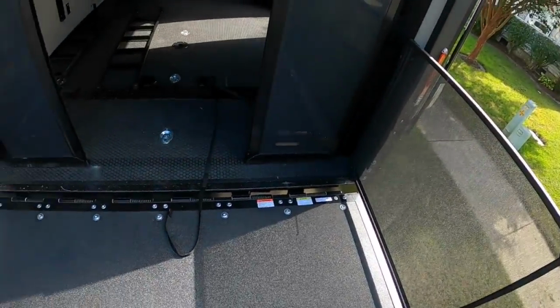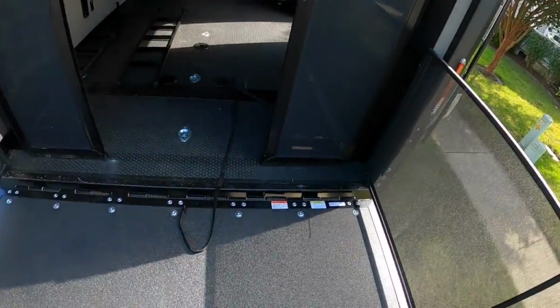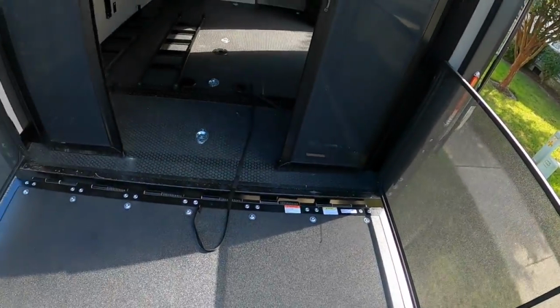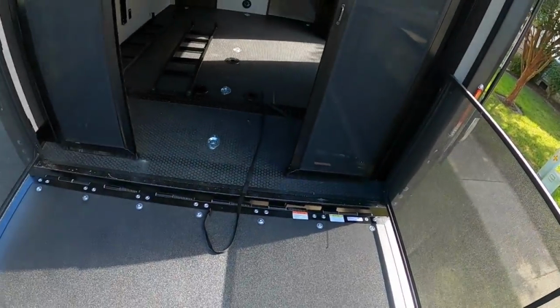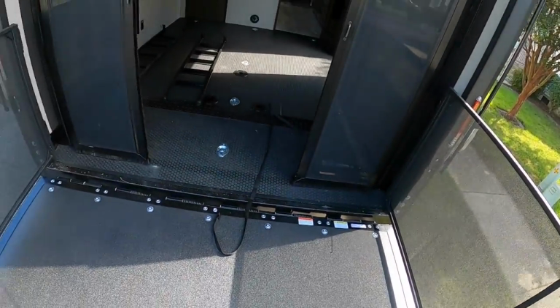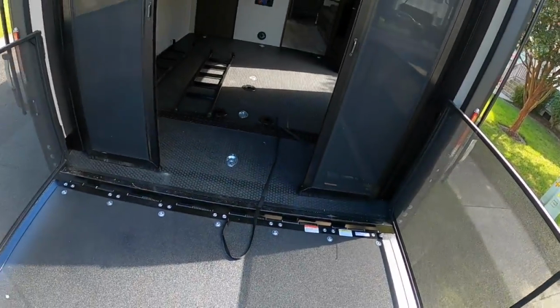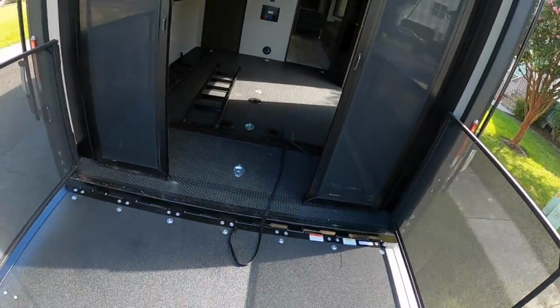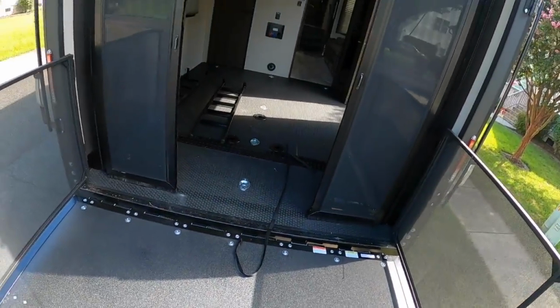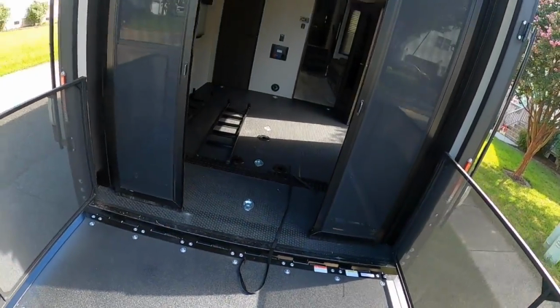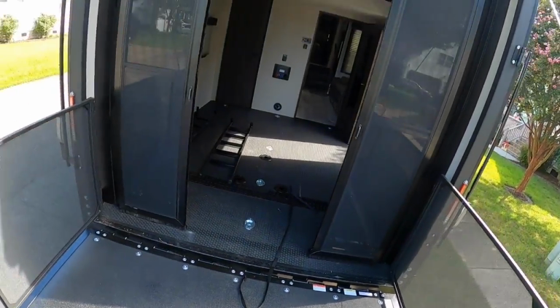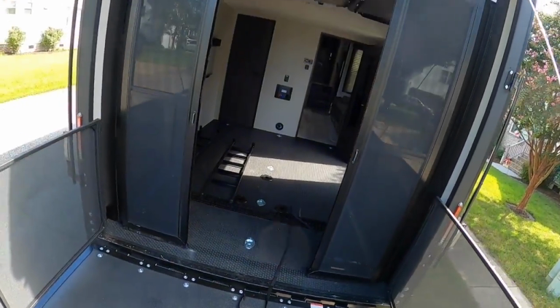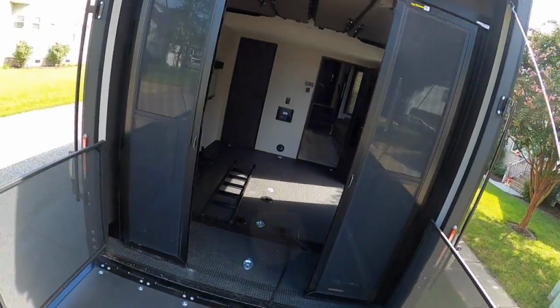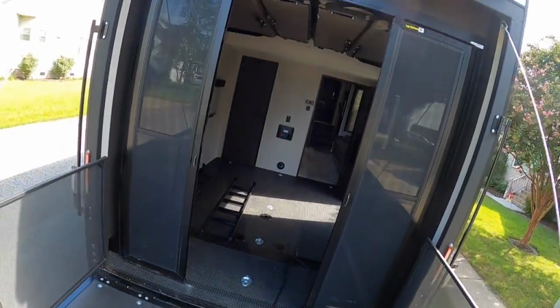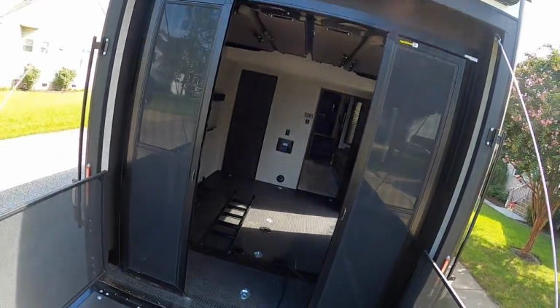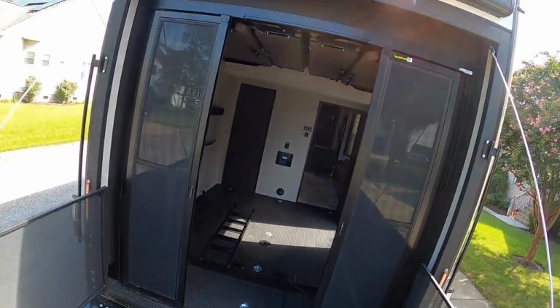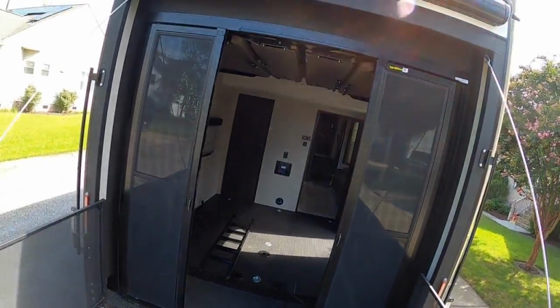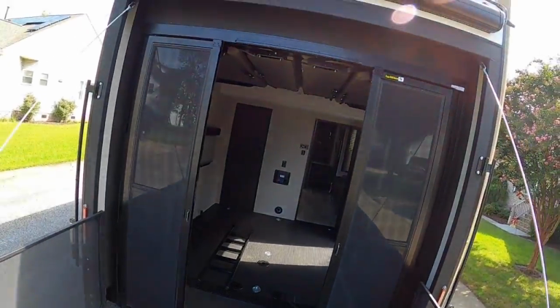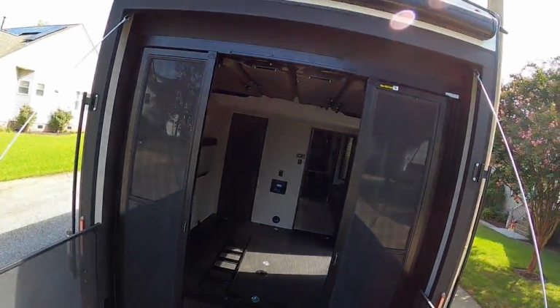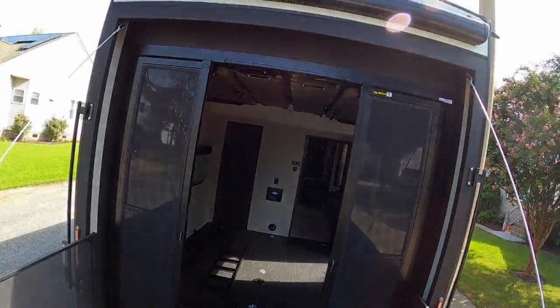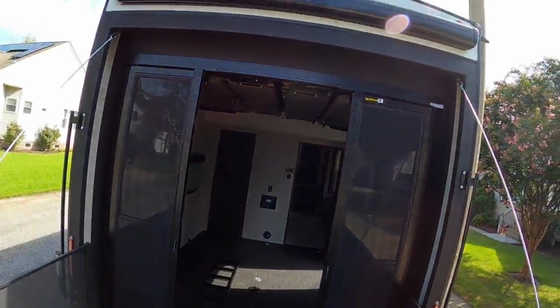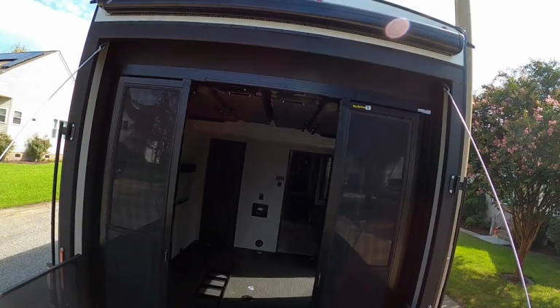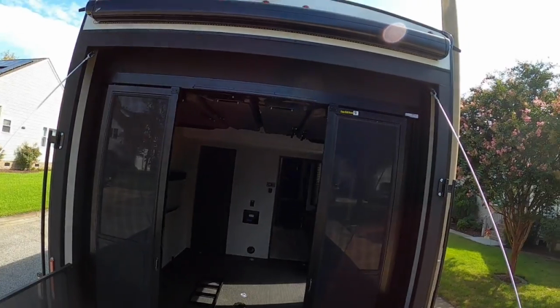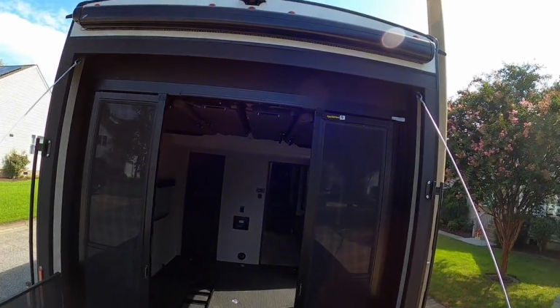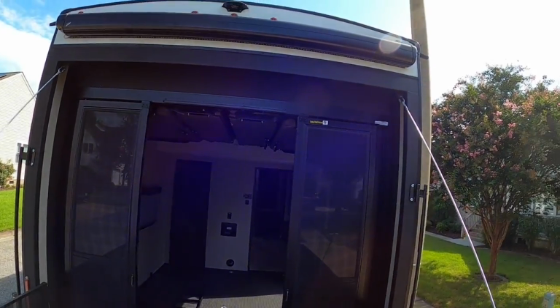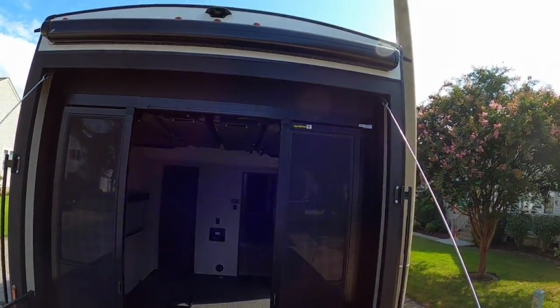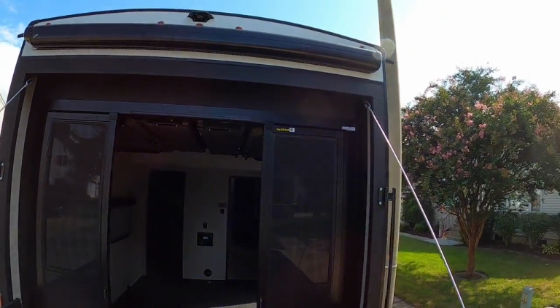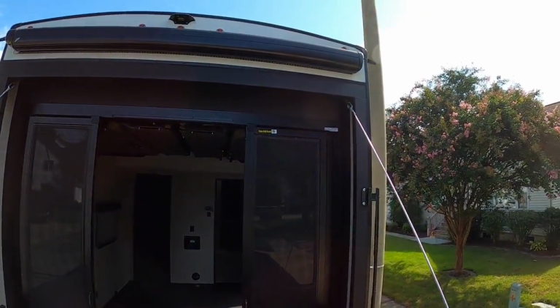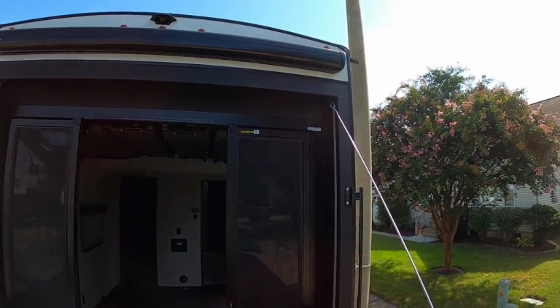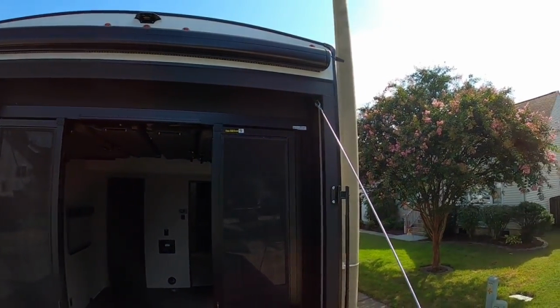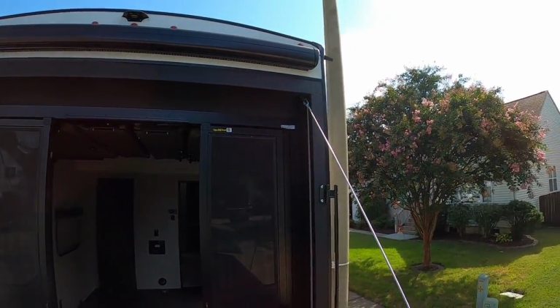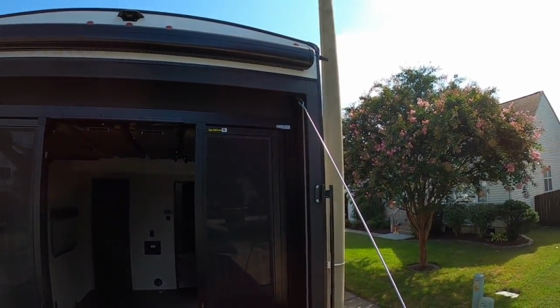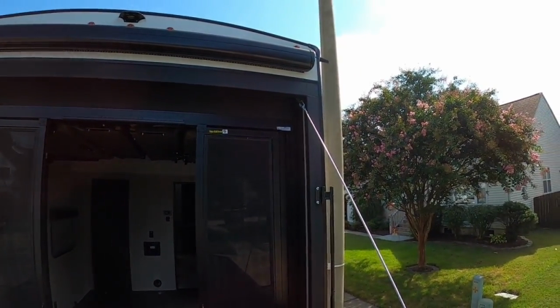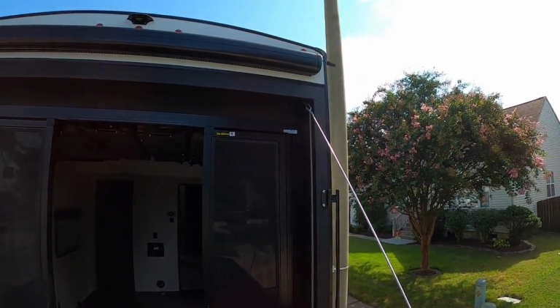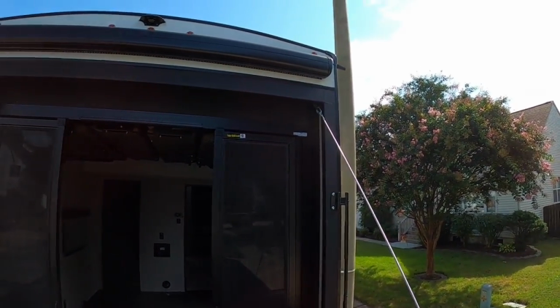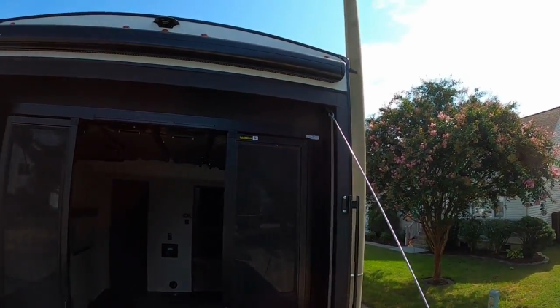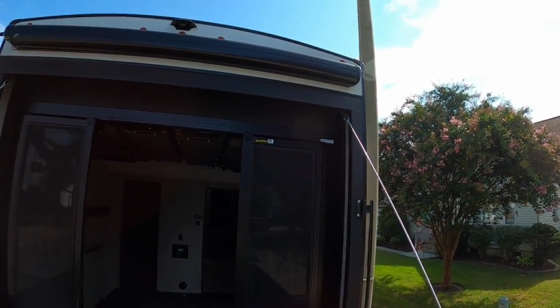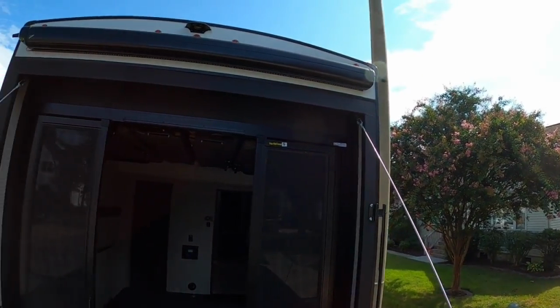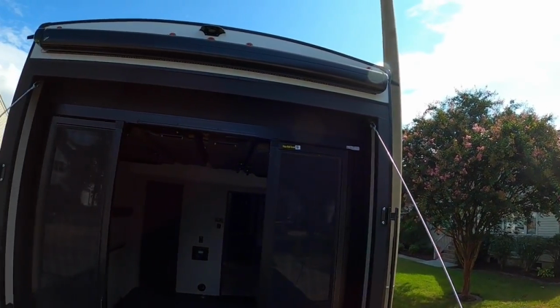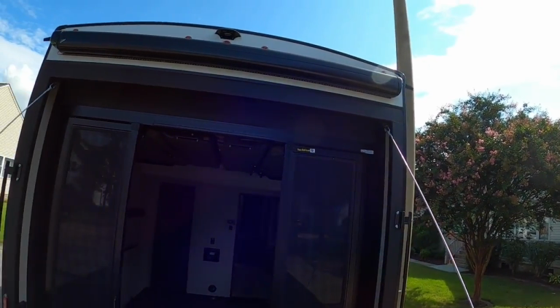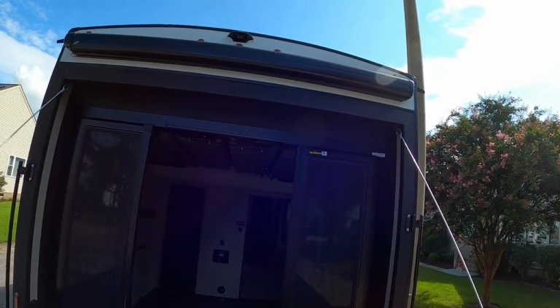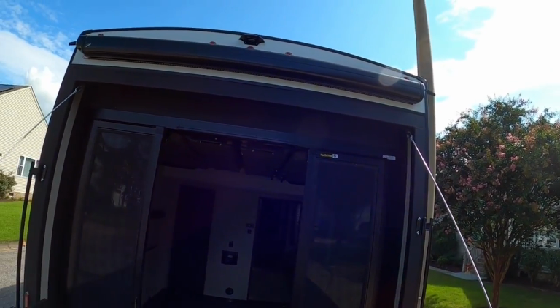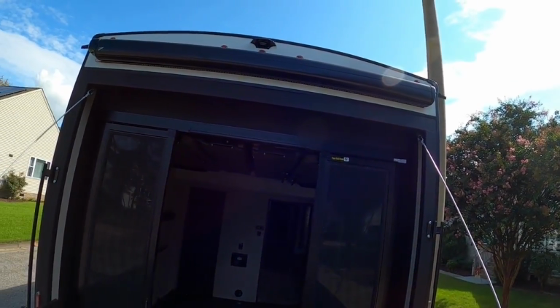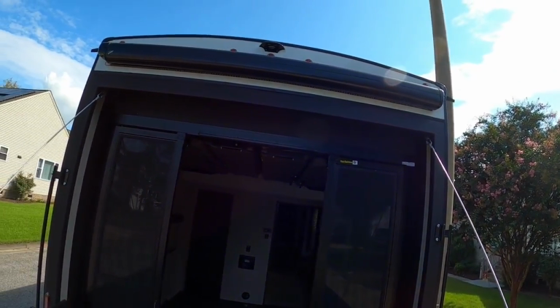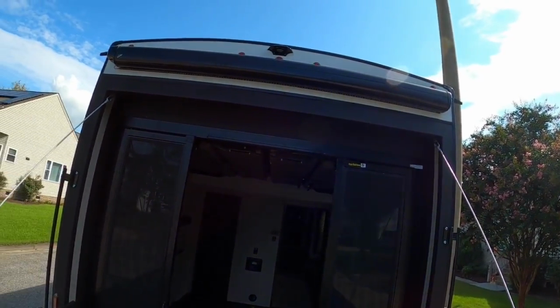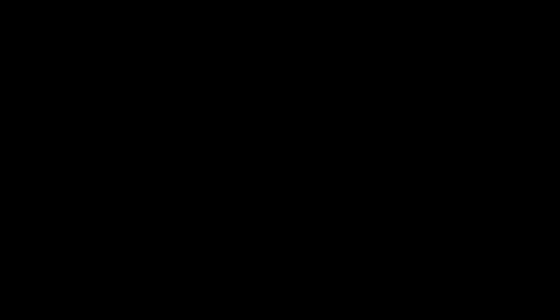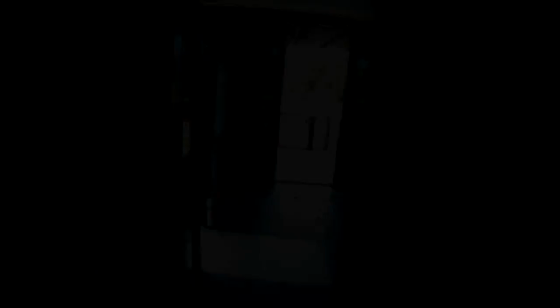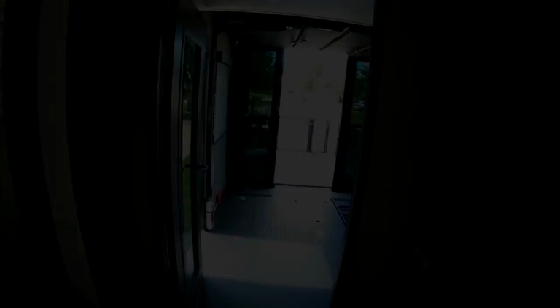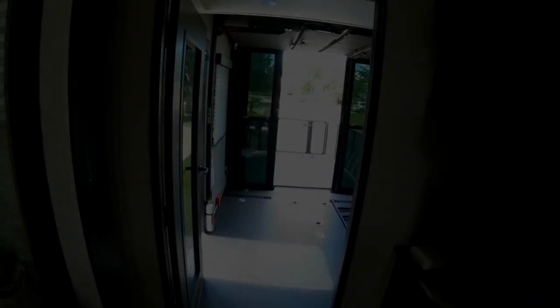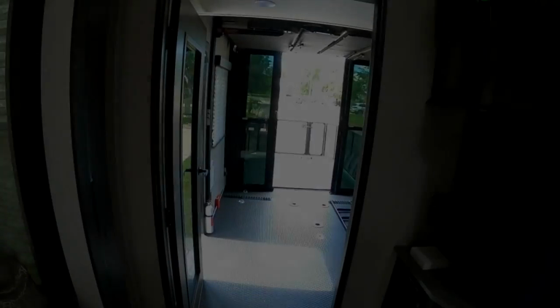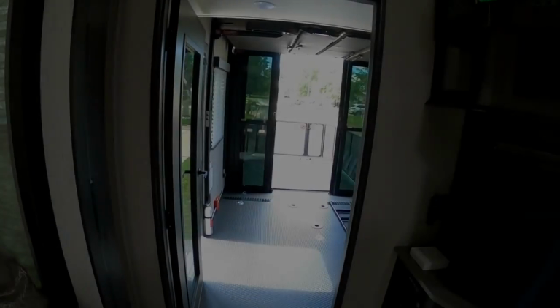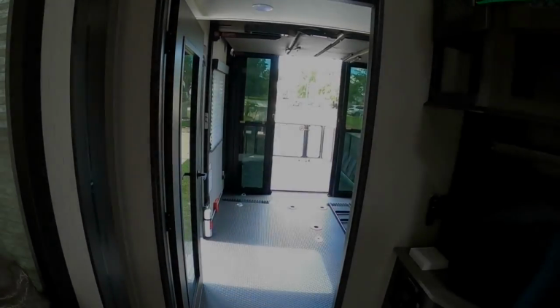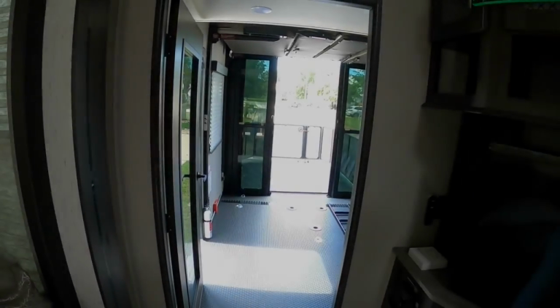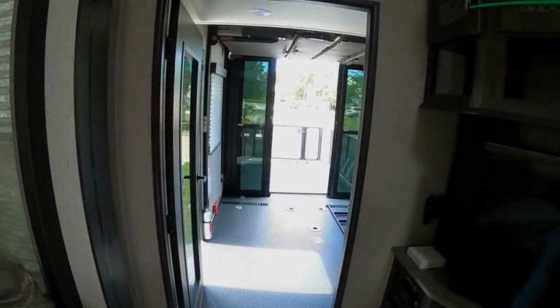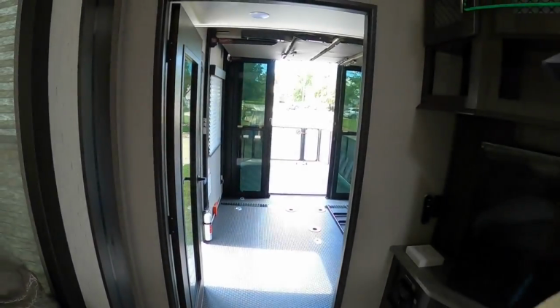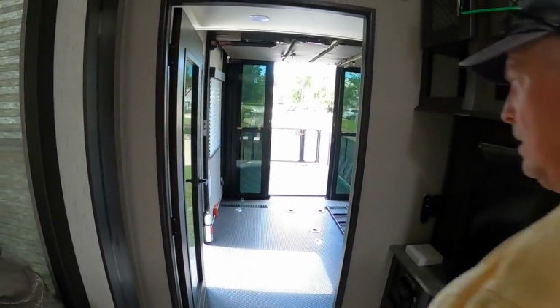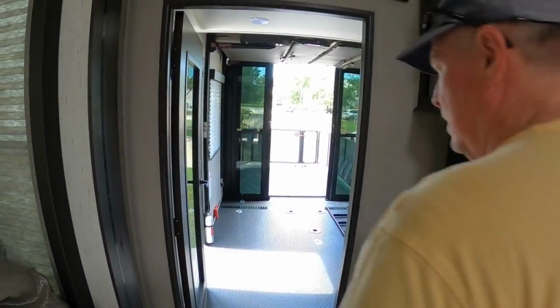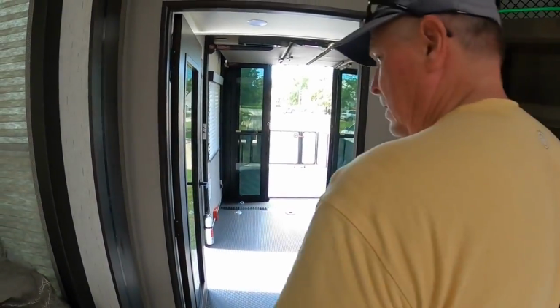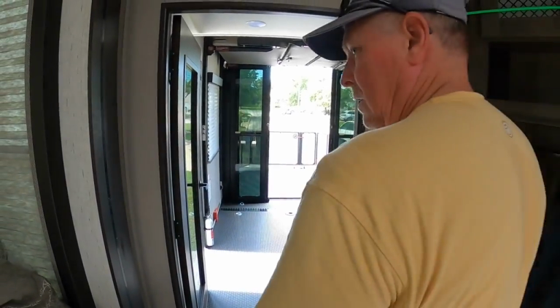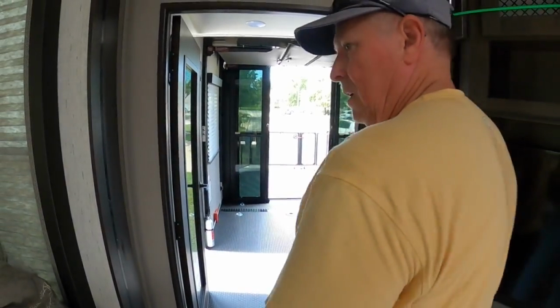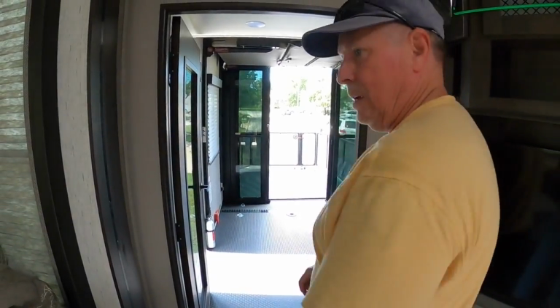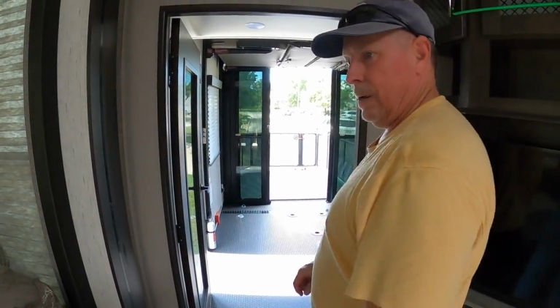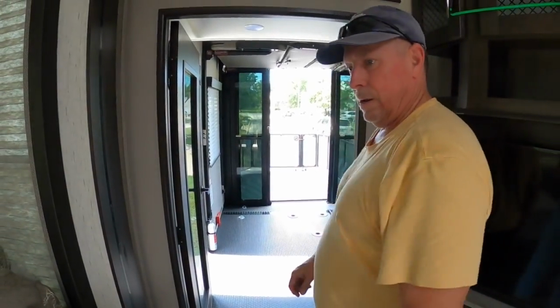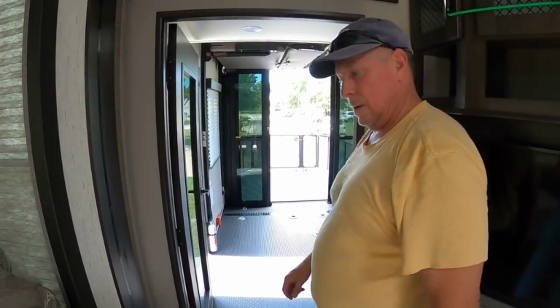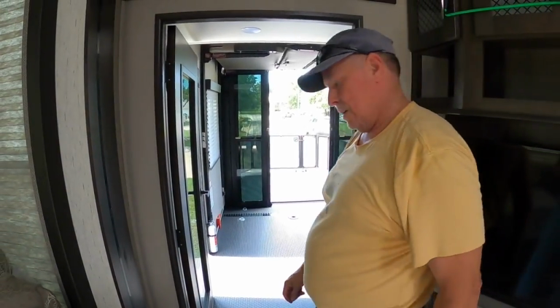It's also got a cover. All right, here we go.